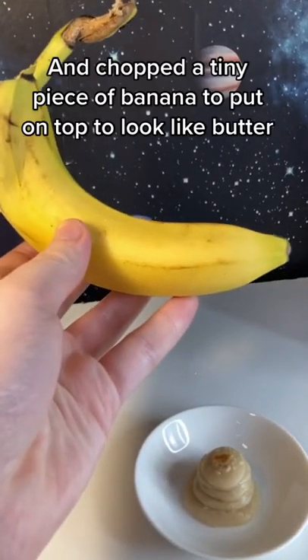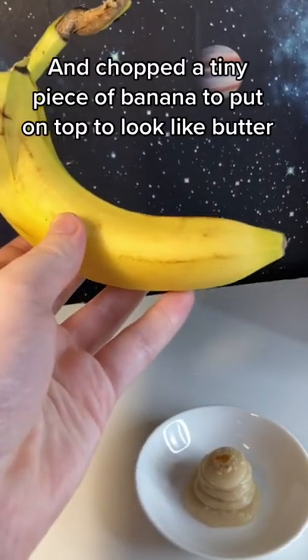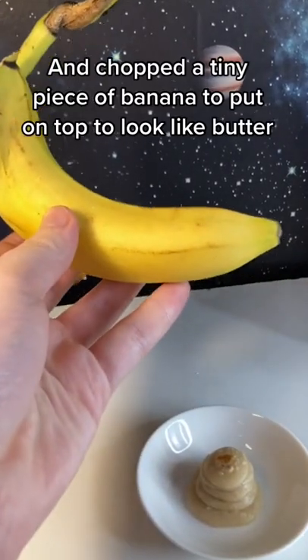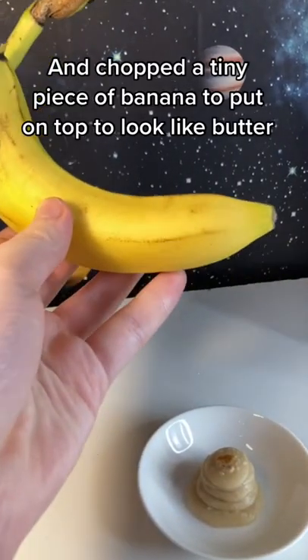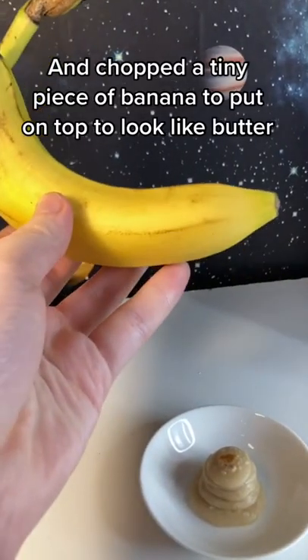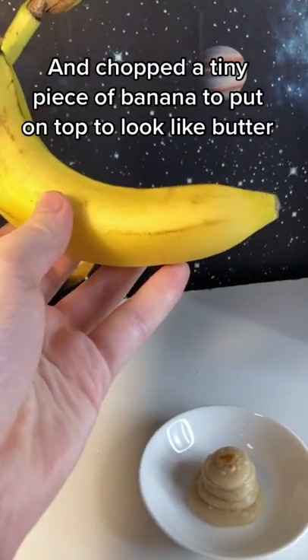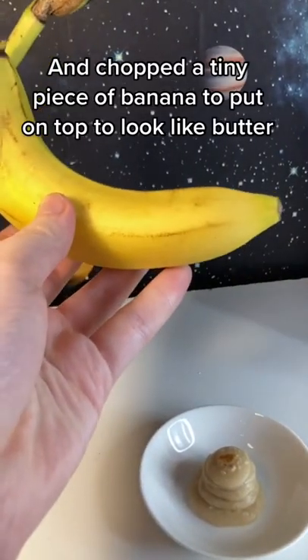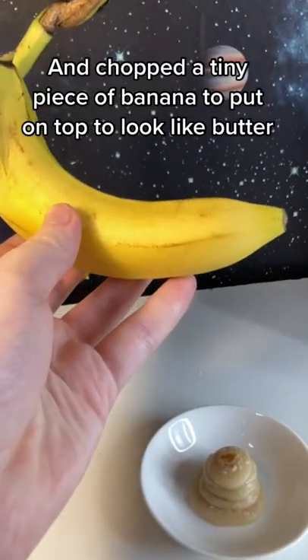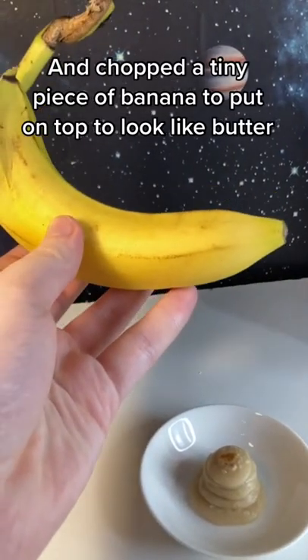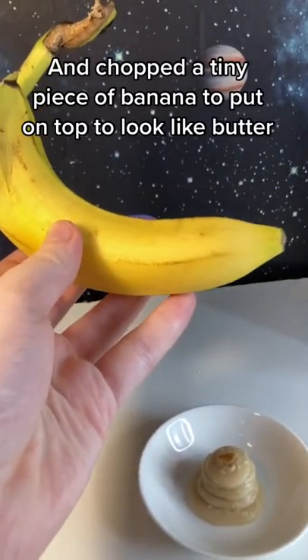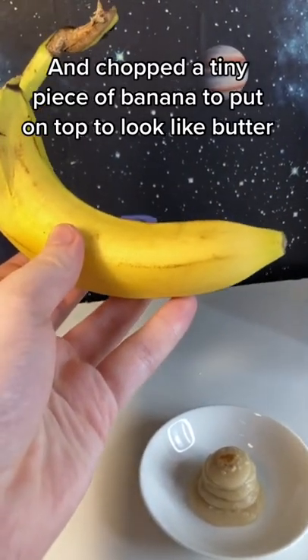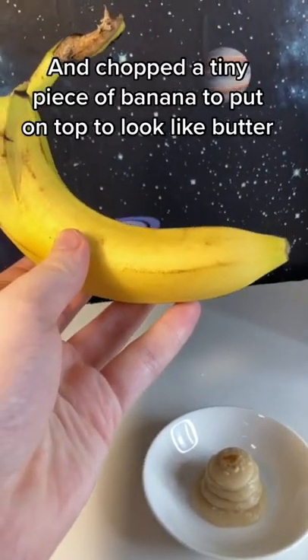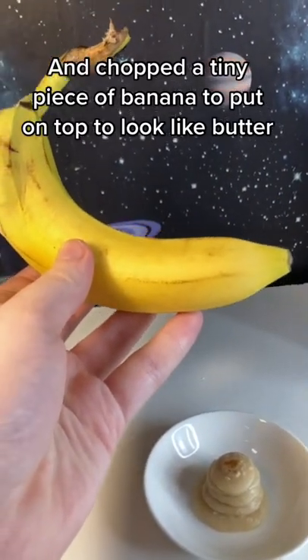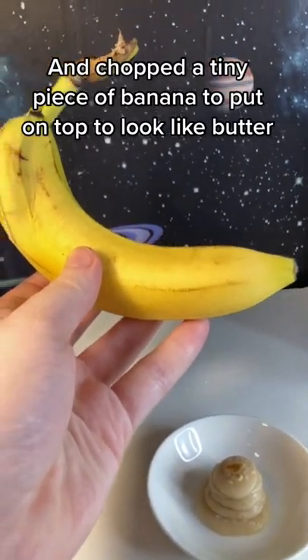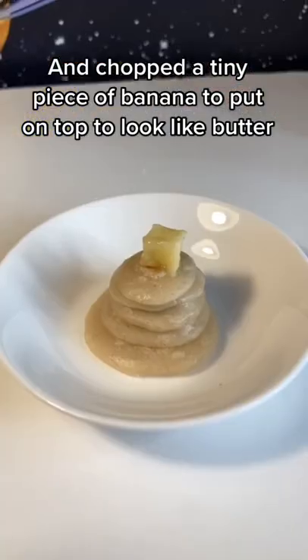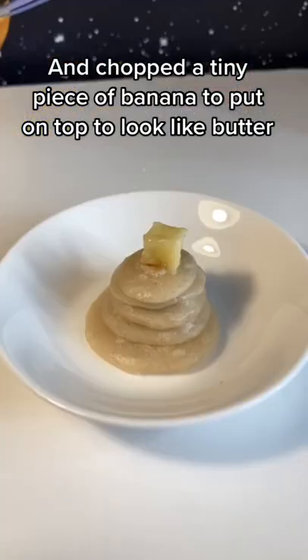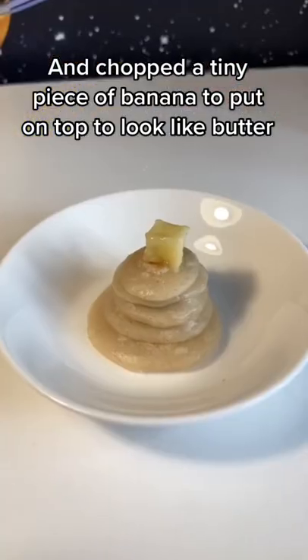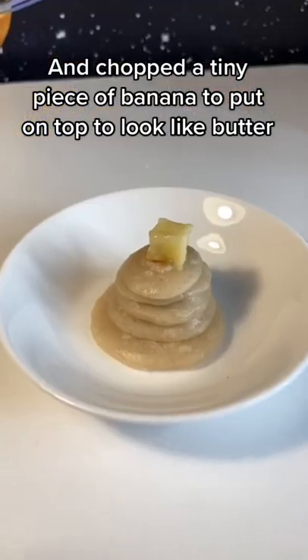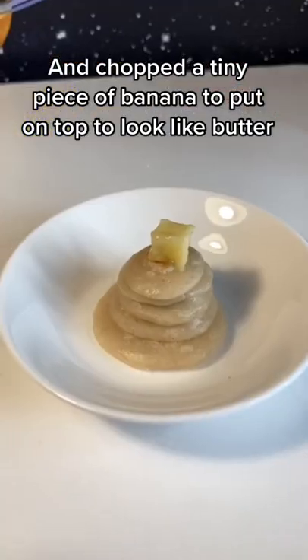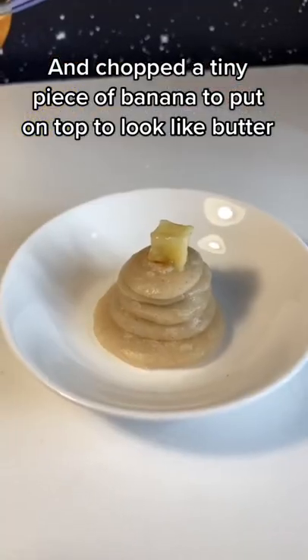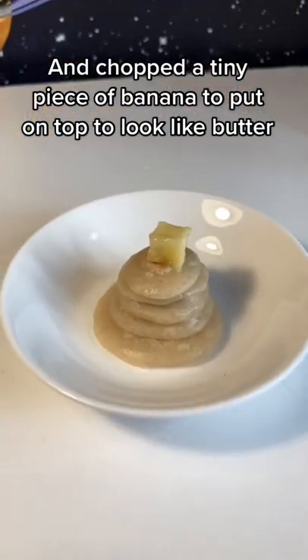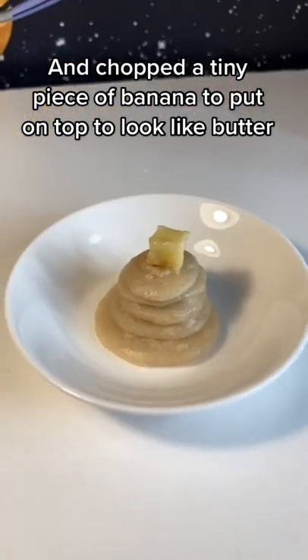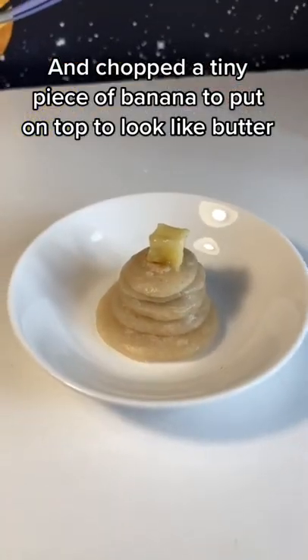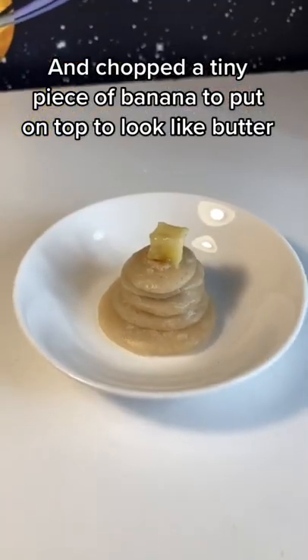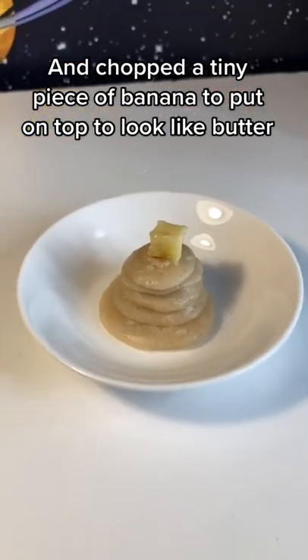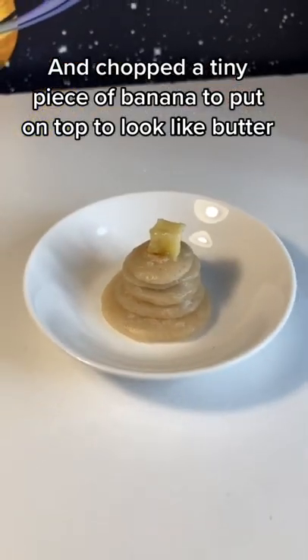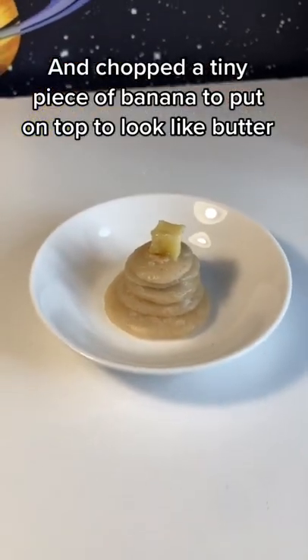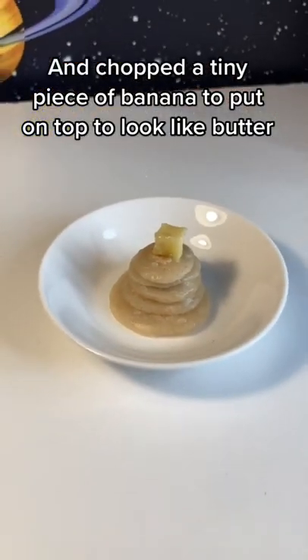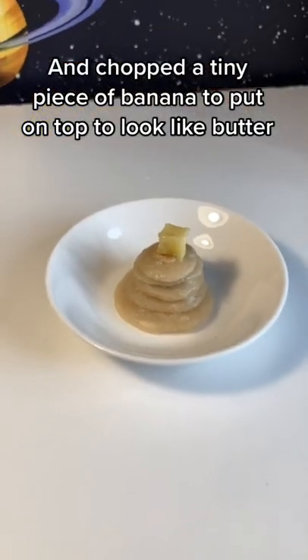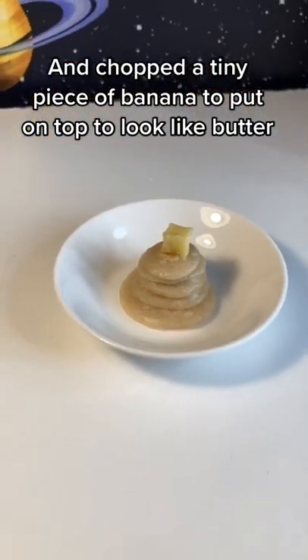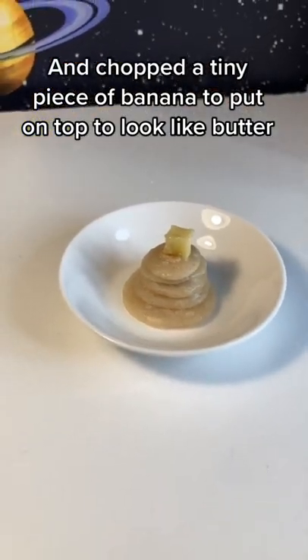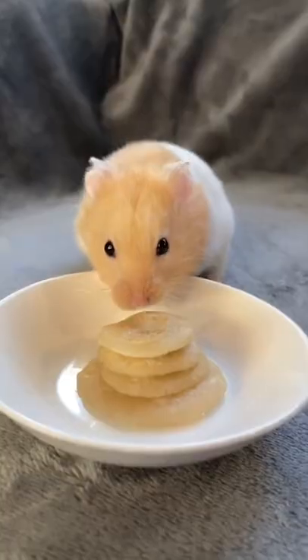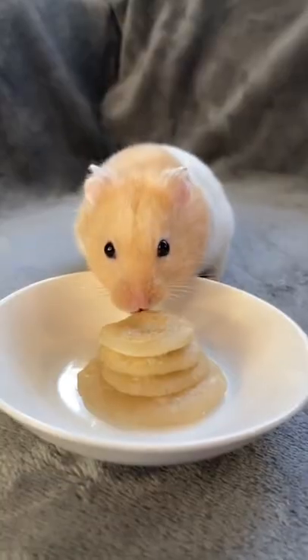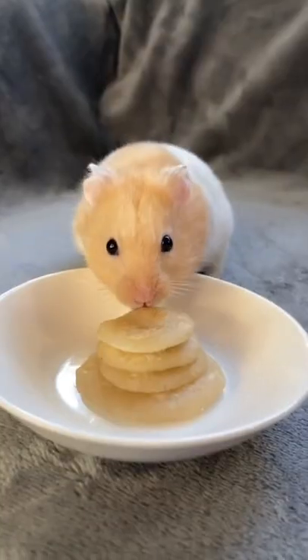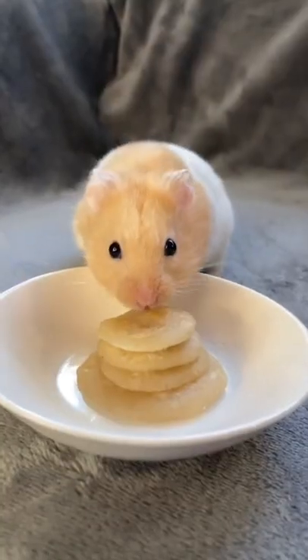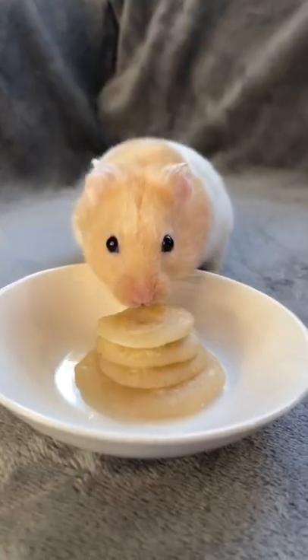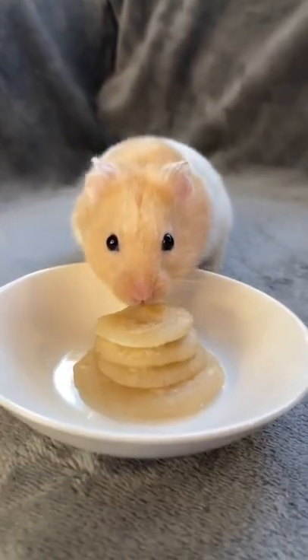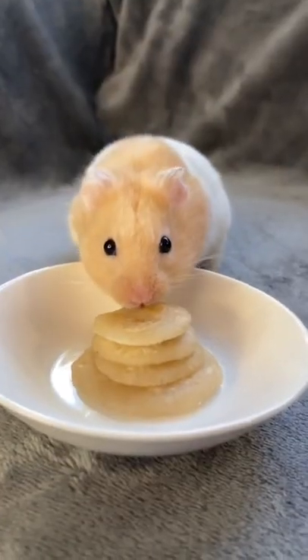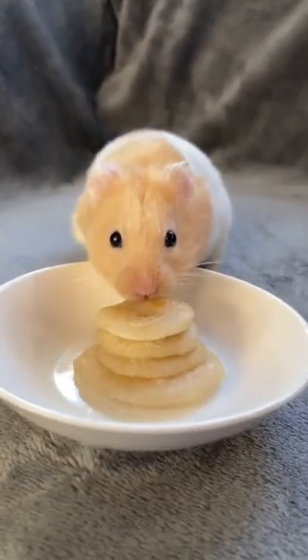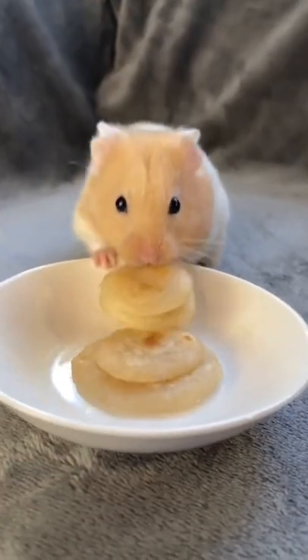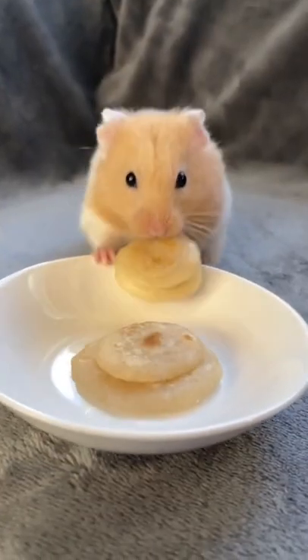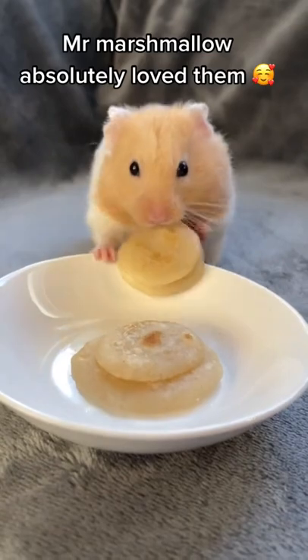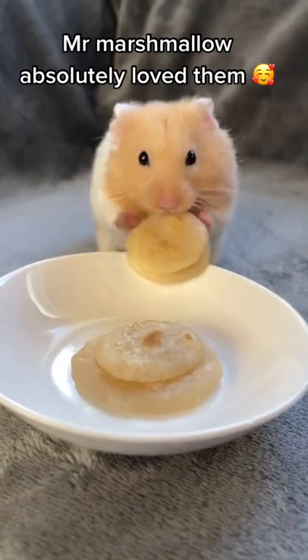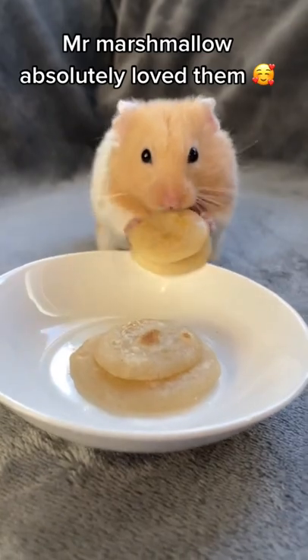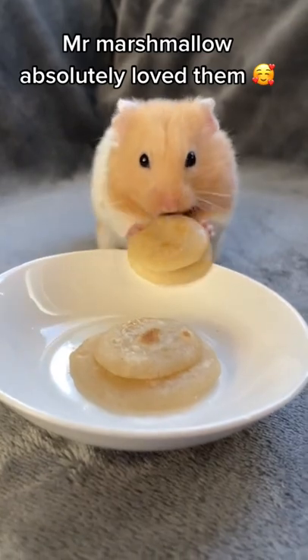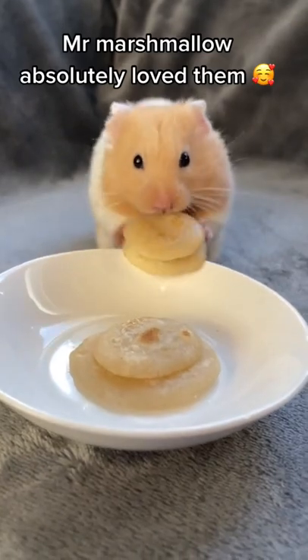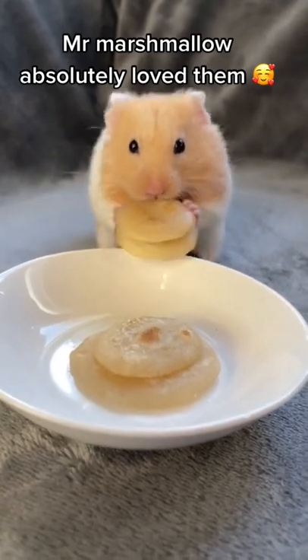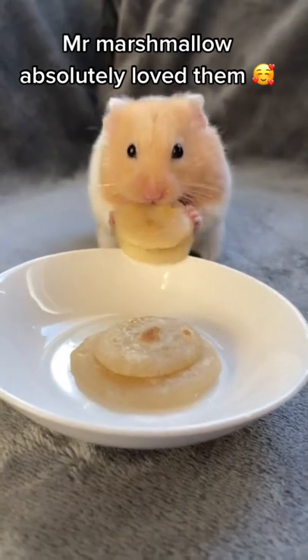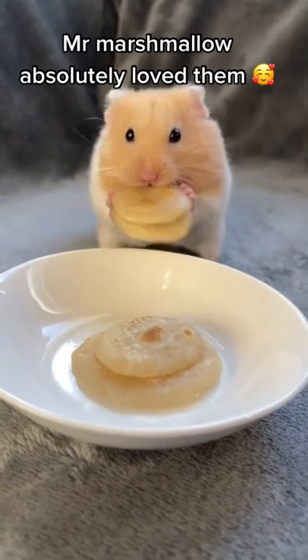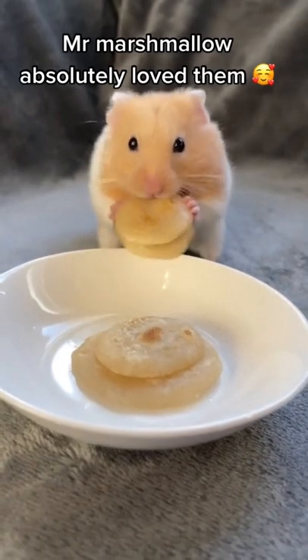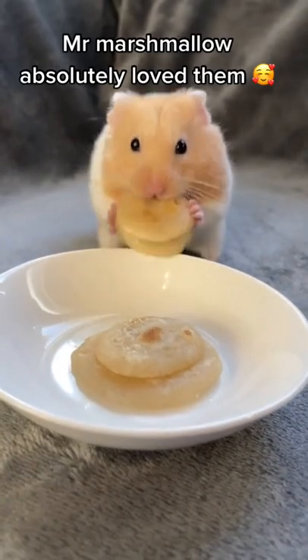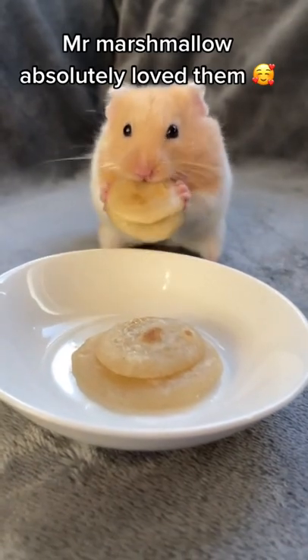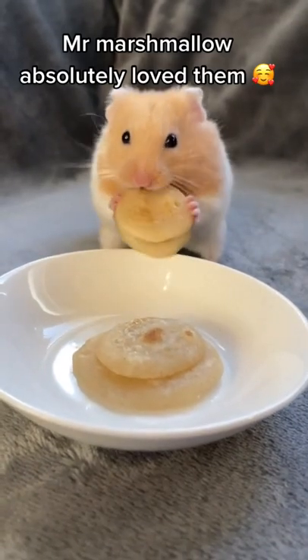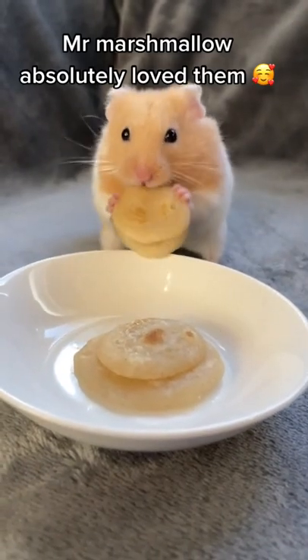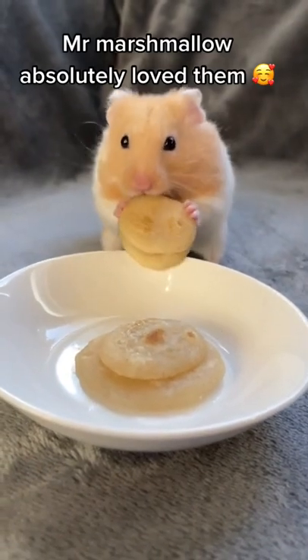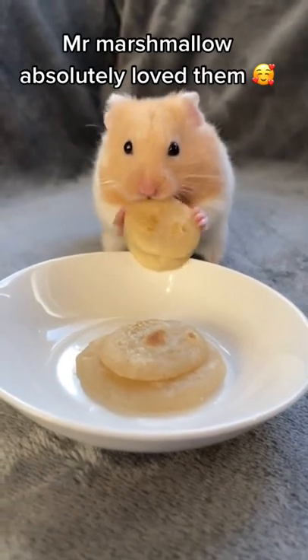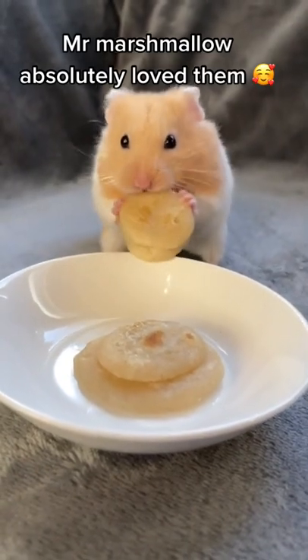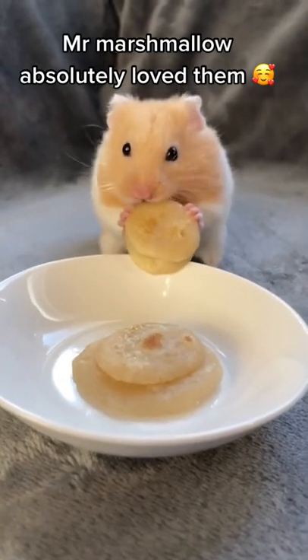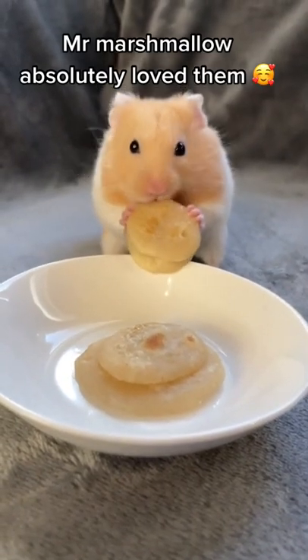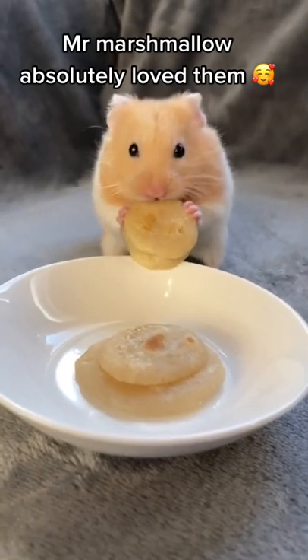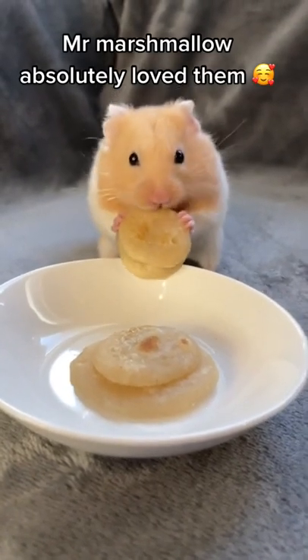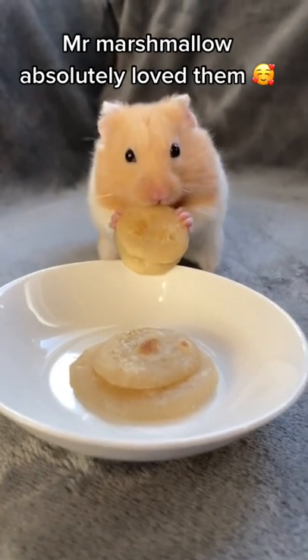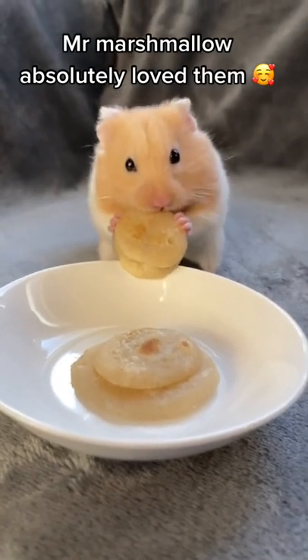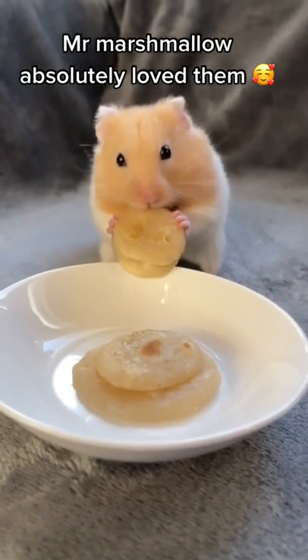I chopped a tiny piece of banana to put on top to look like butter. Mr. Marshmallow absolutely loved them.